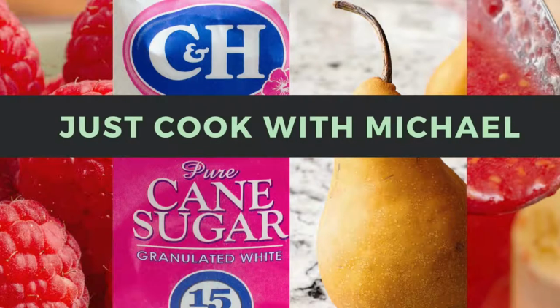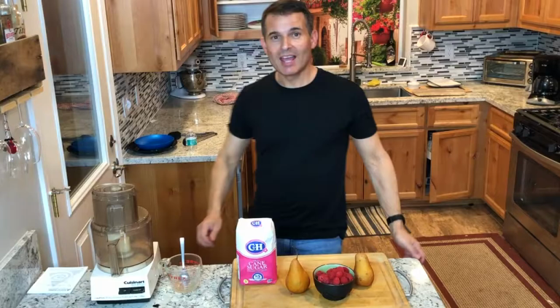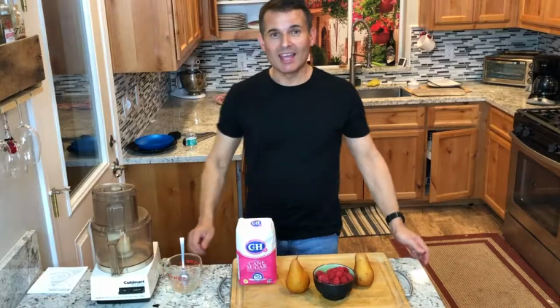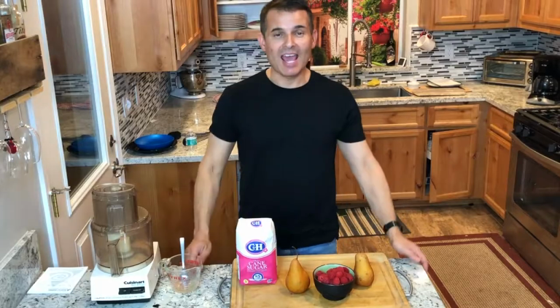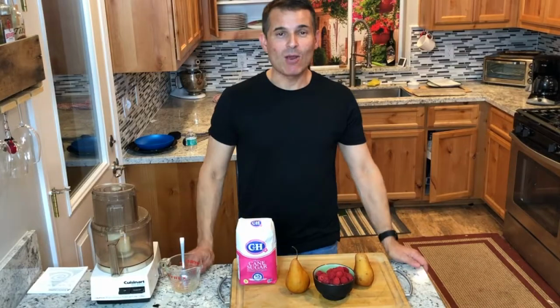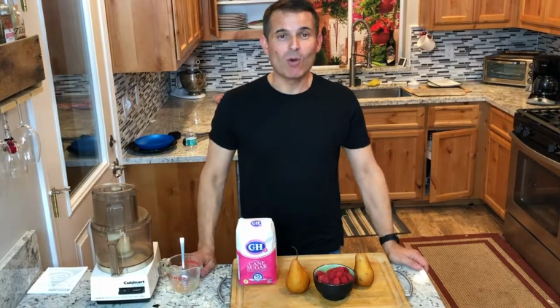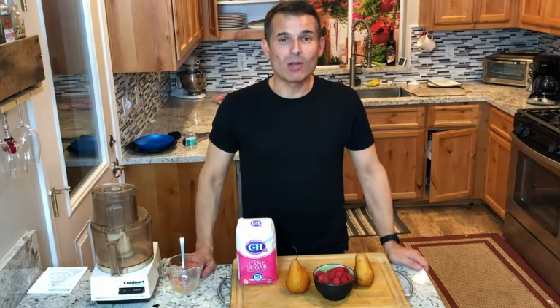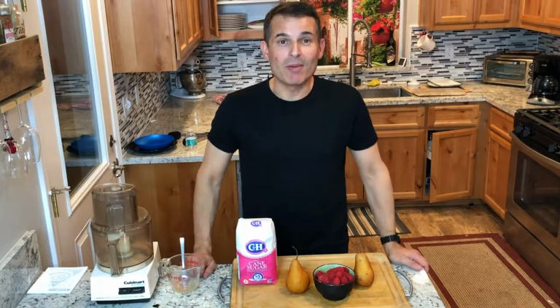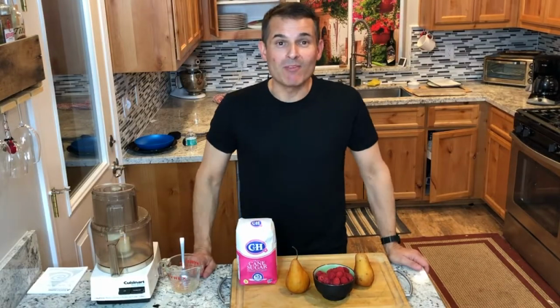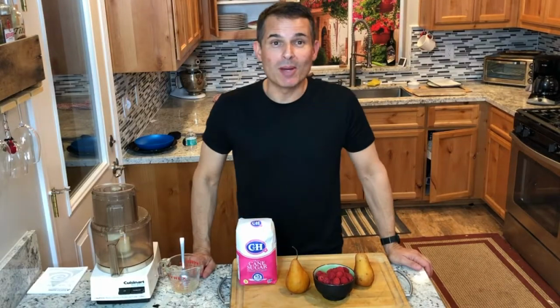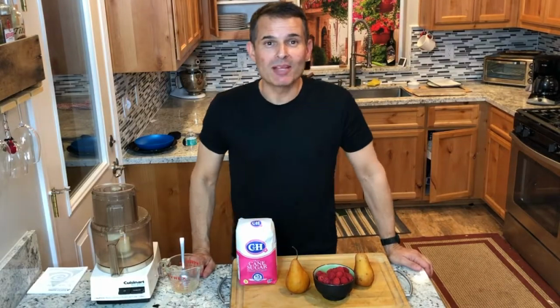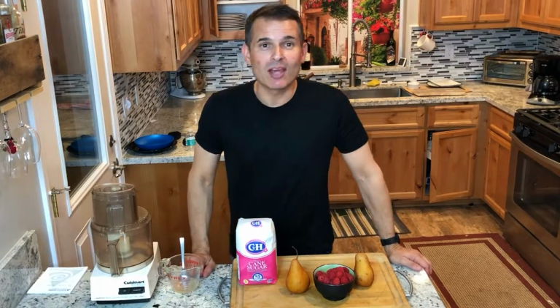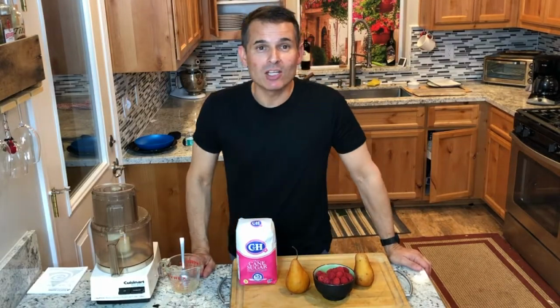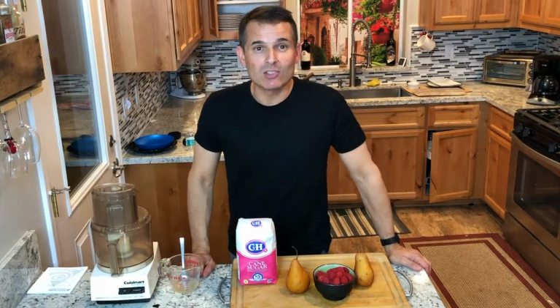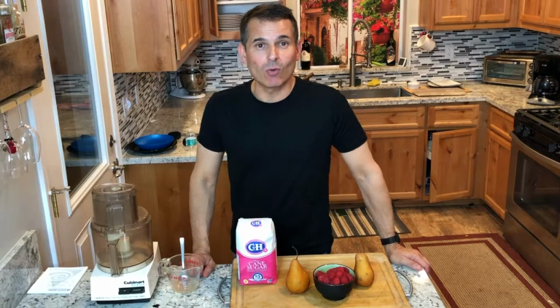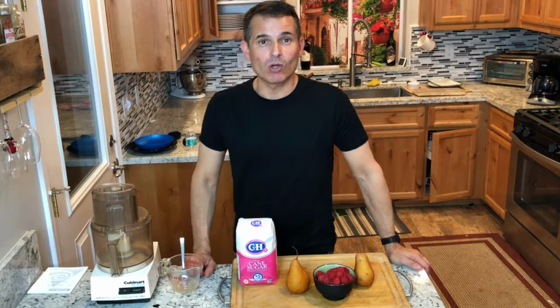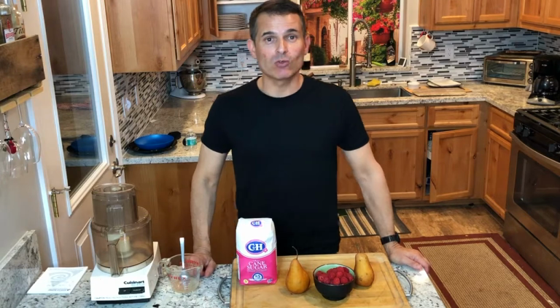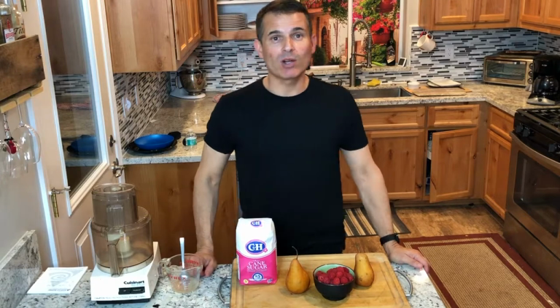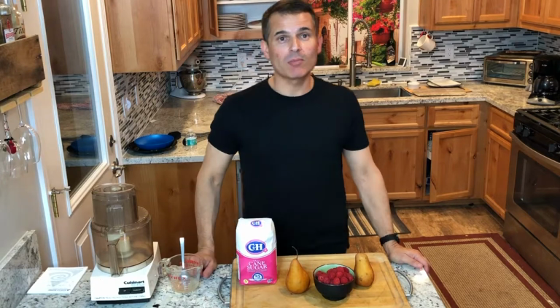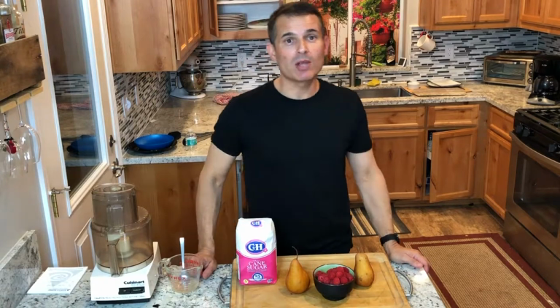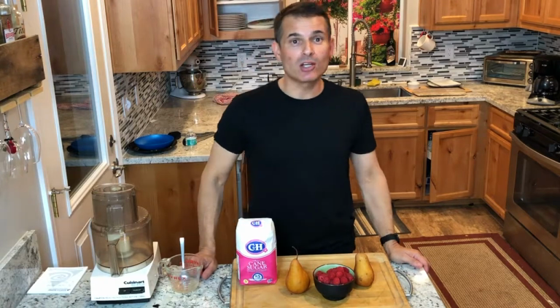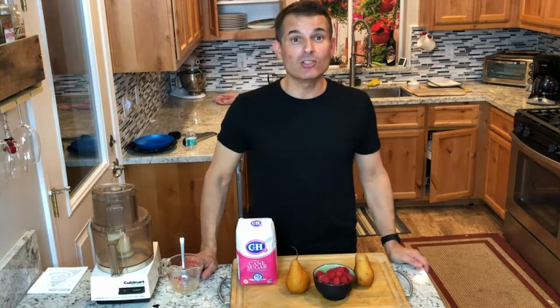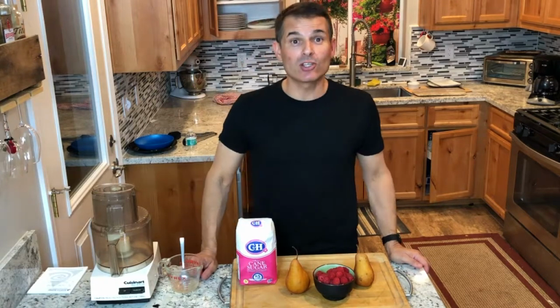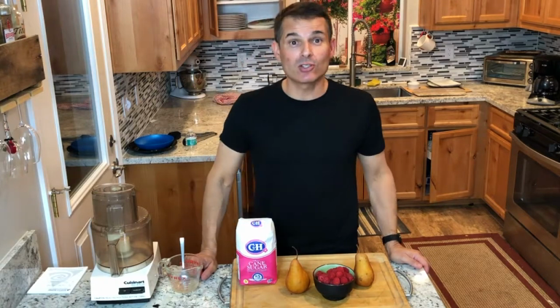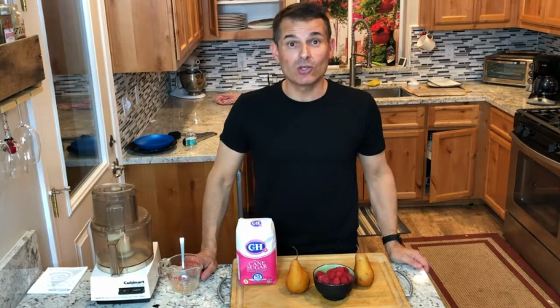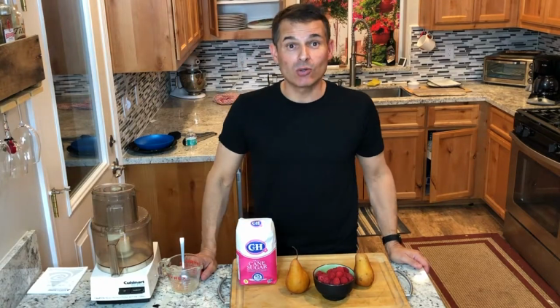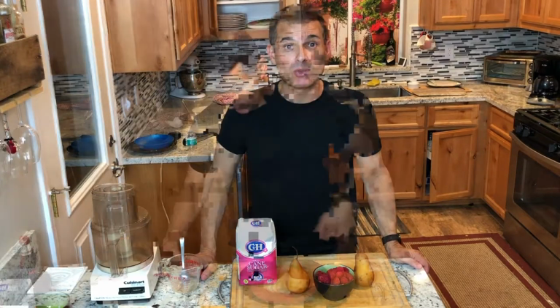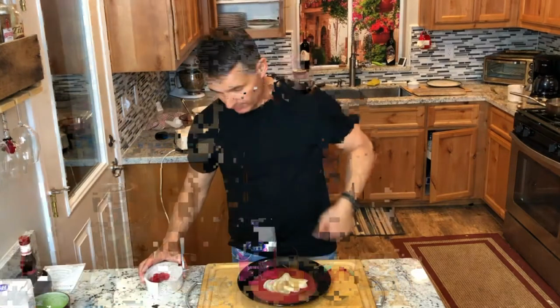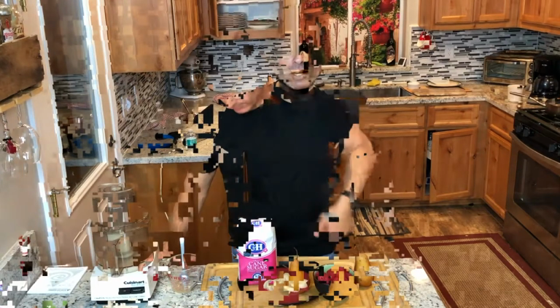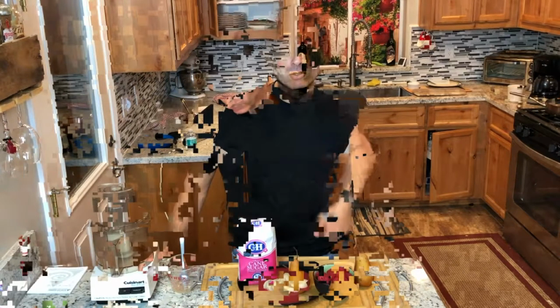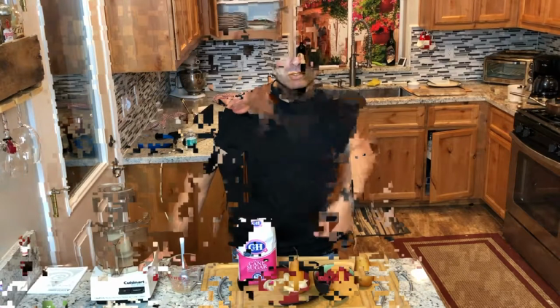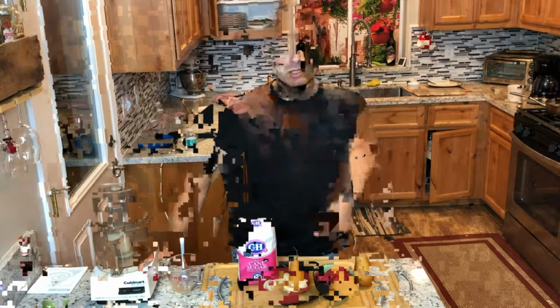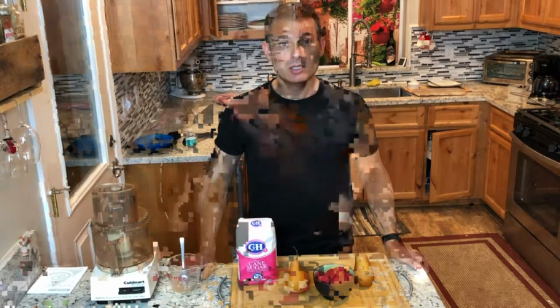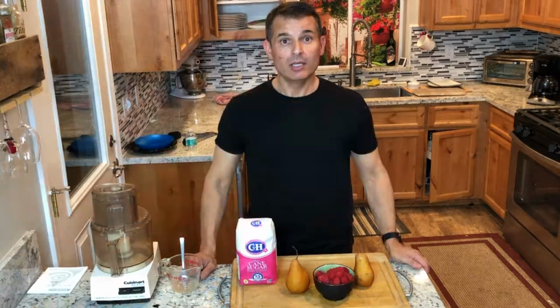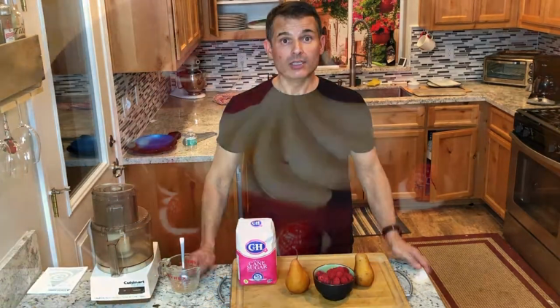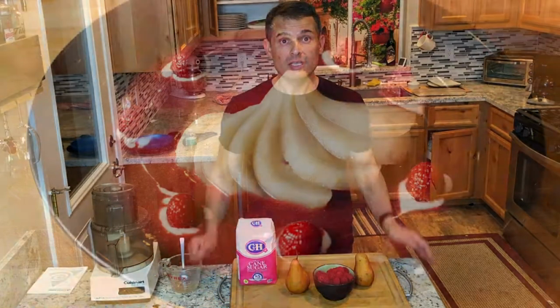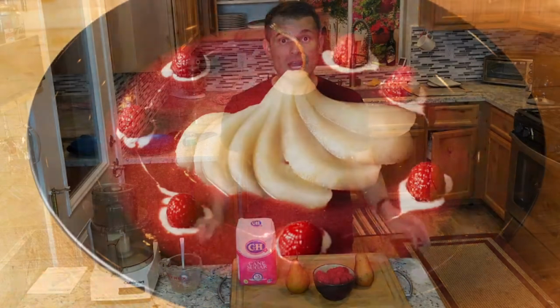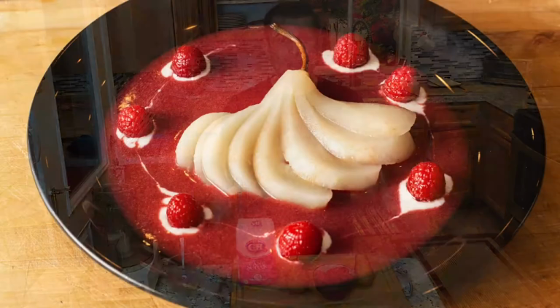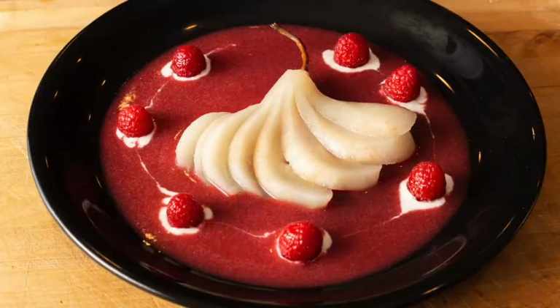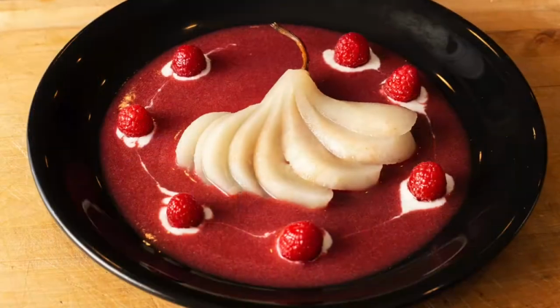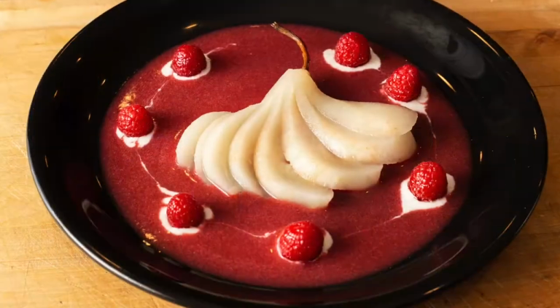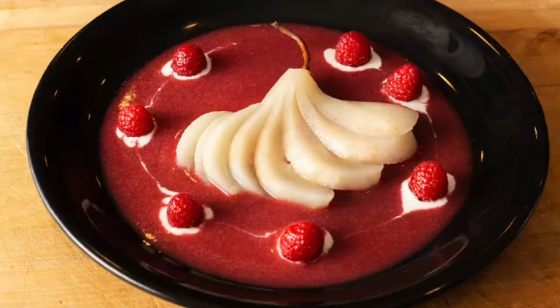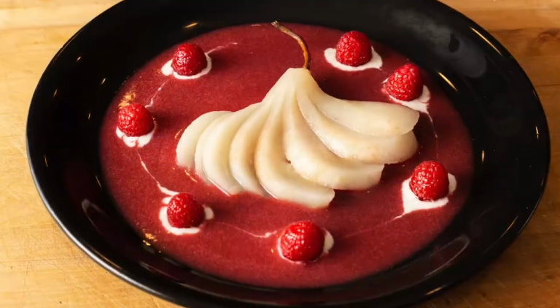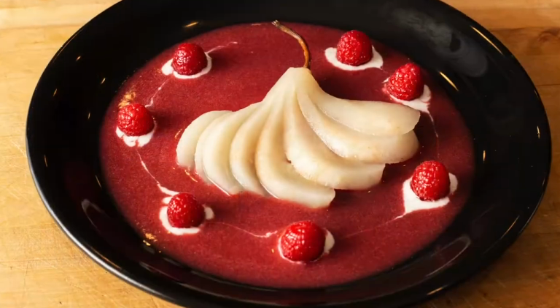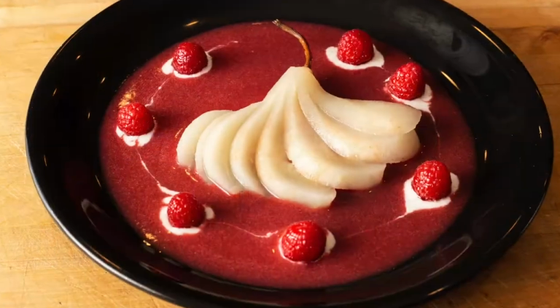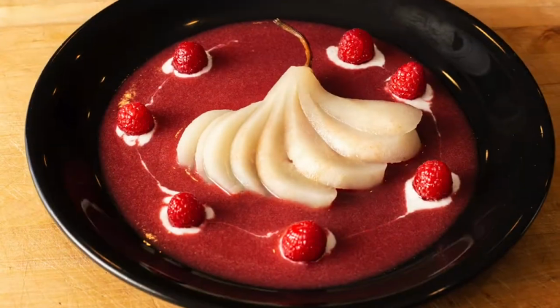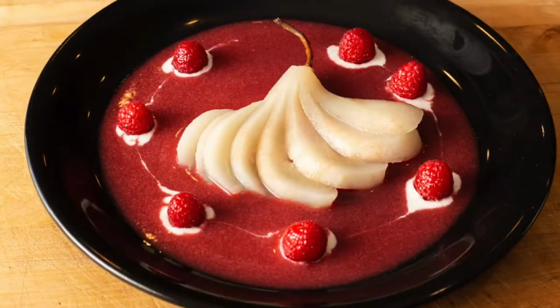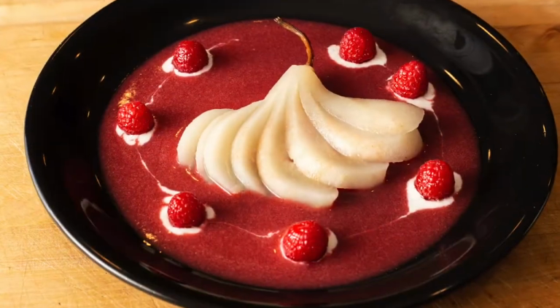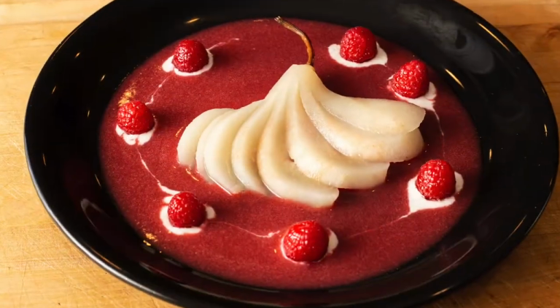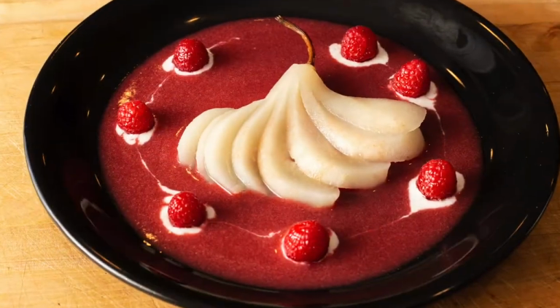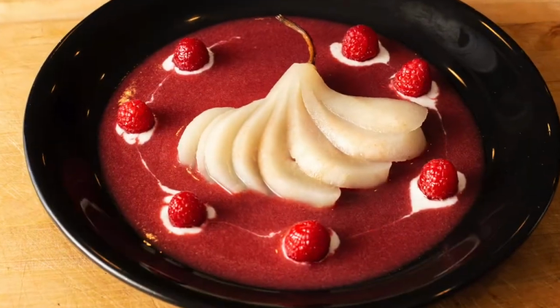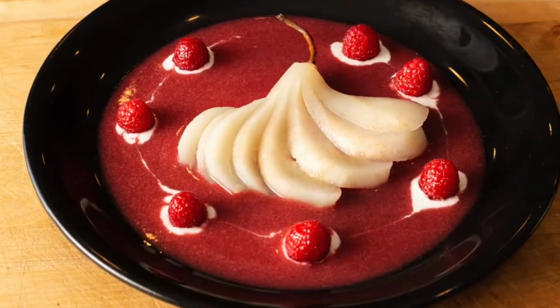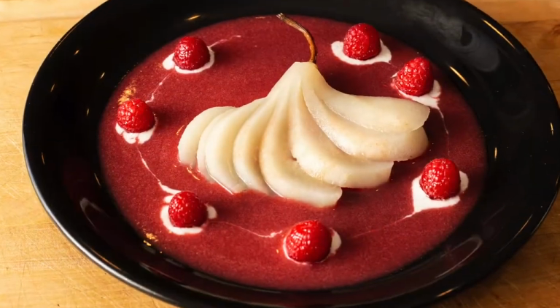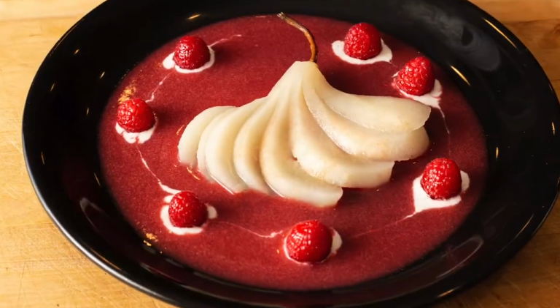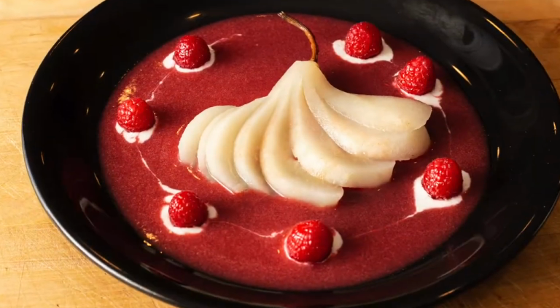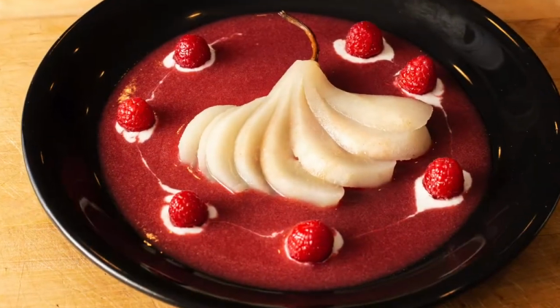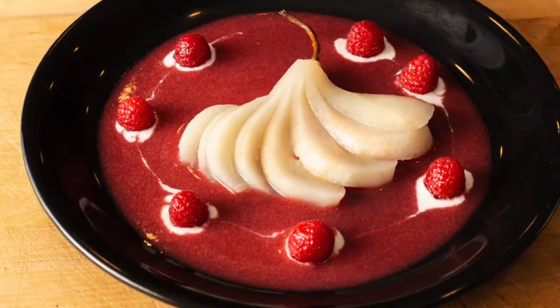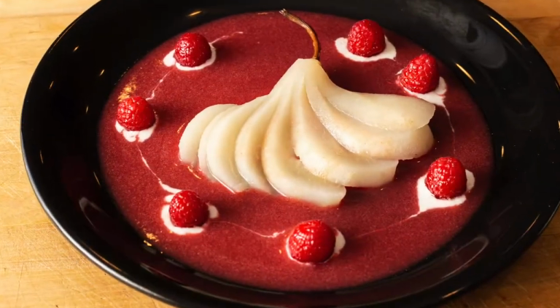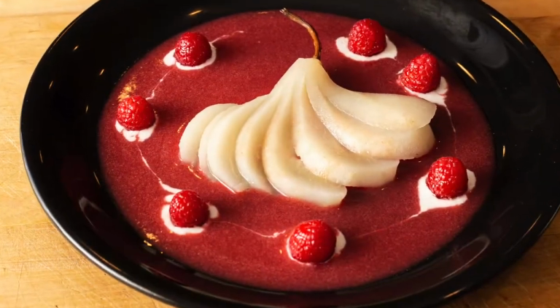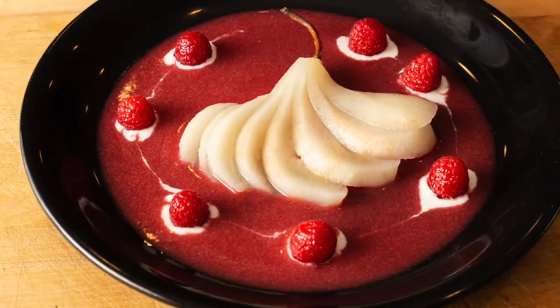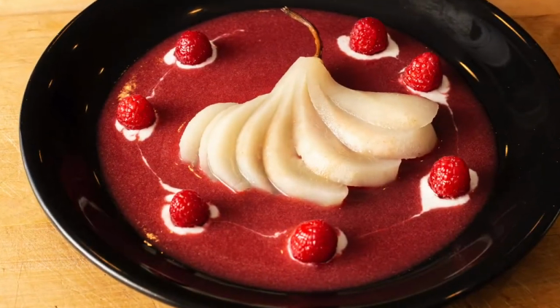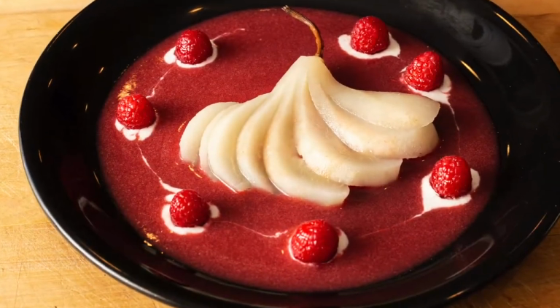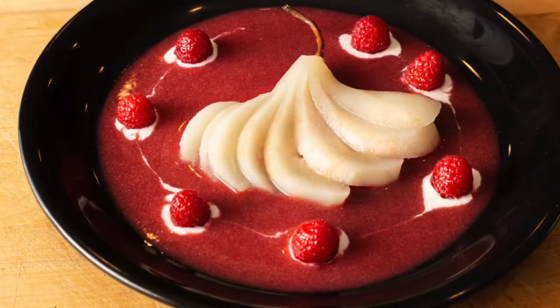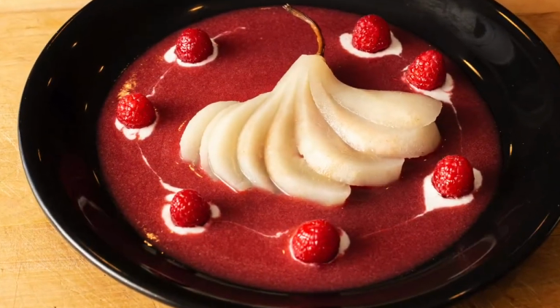Hey, welcome everybody. Thanks for joining me on Just Cook with Michael. Today I'm going to teach you how to make poached pears with a raspberry sauce.